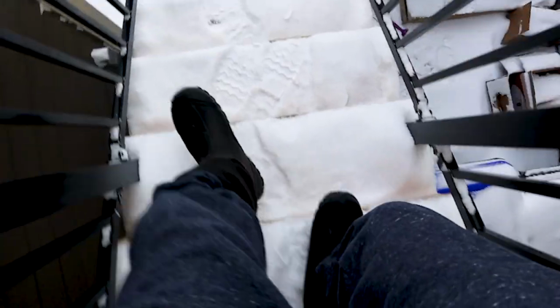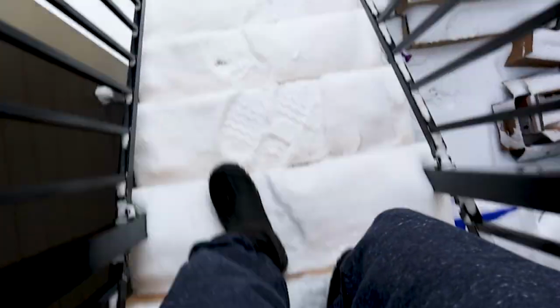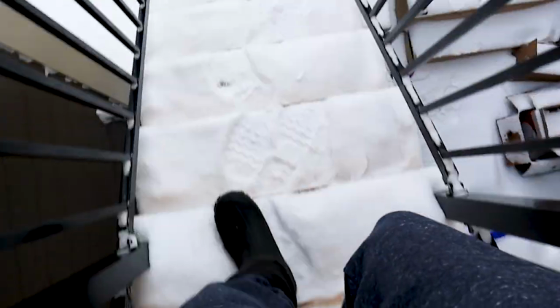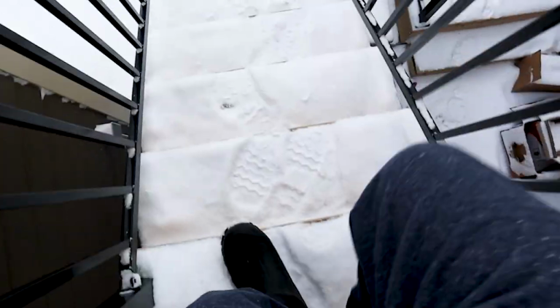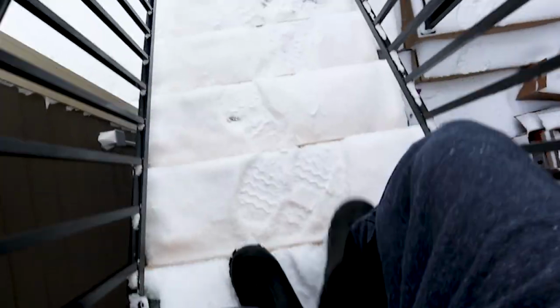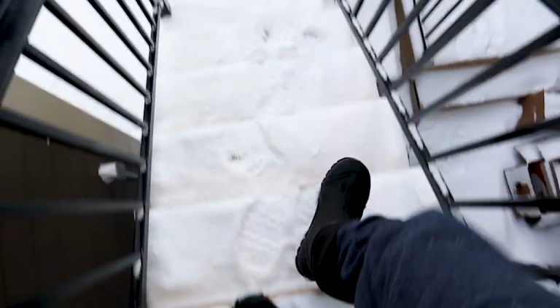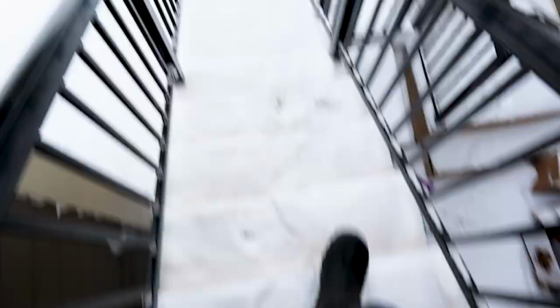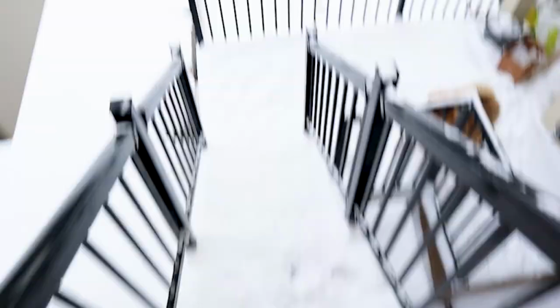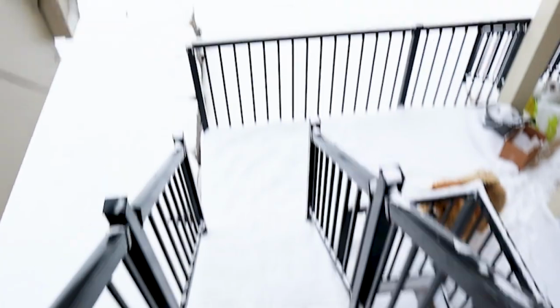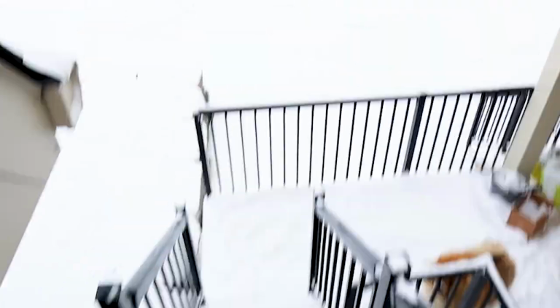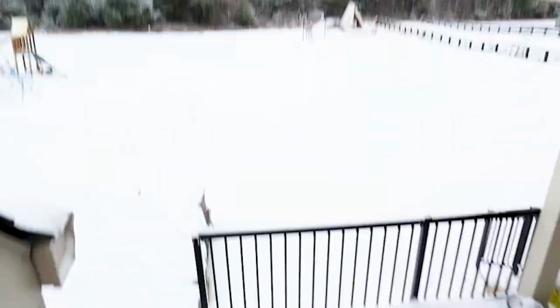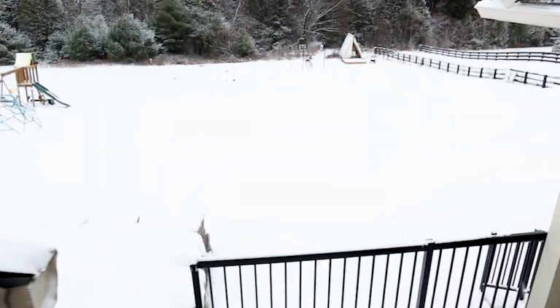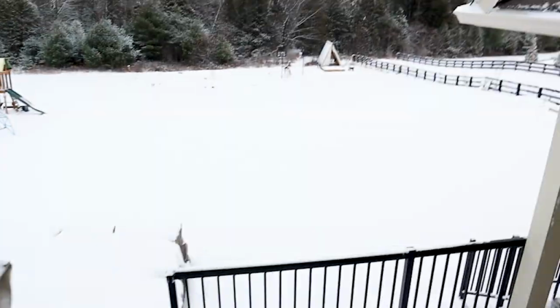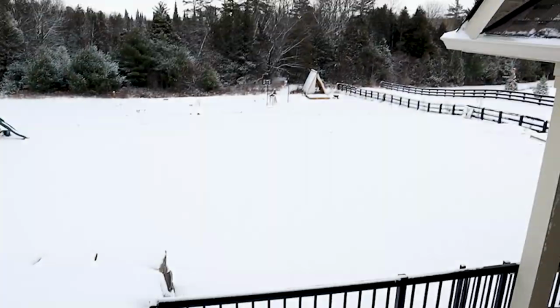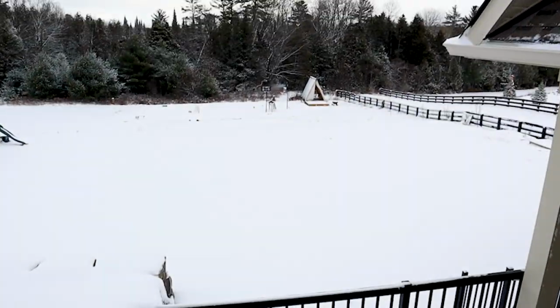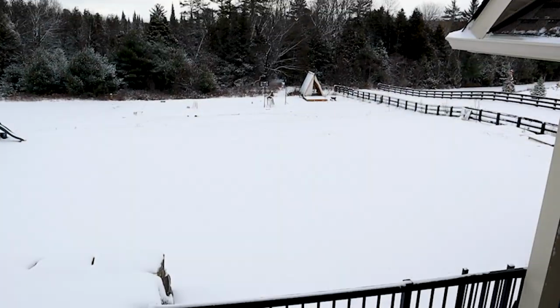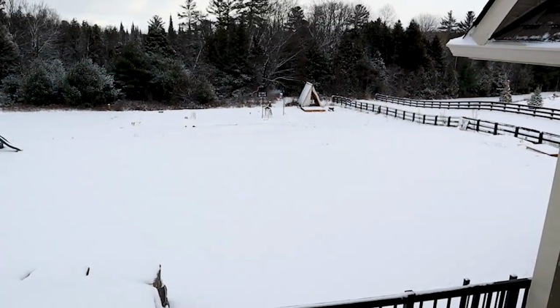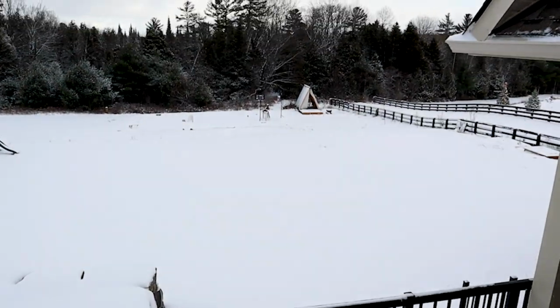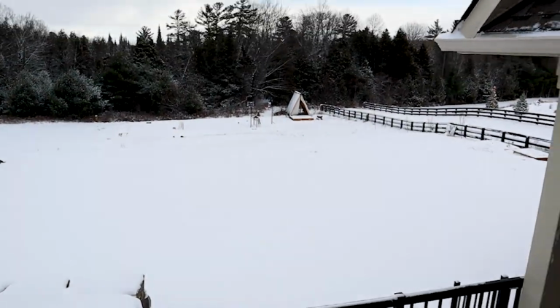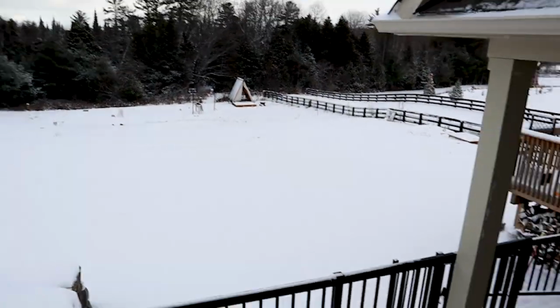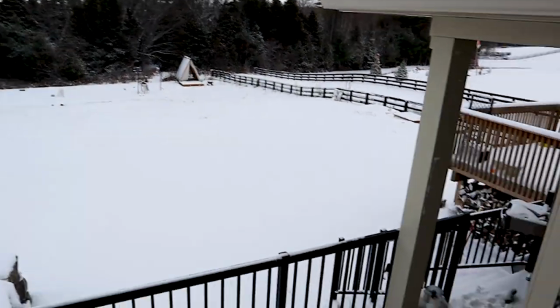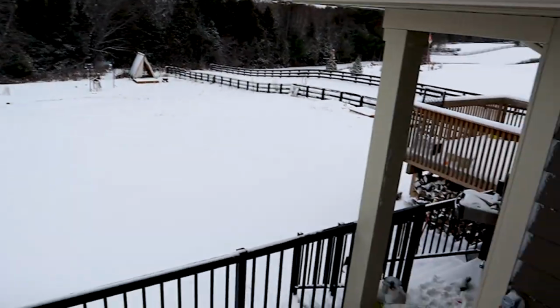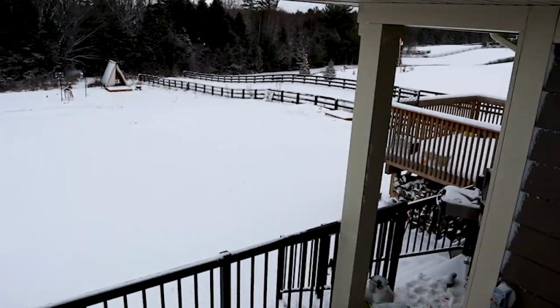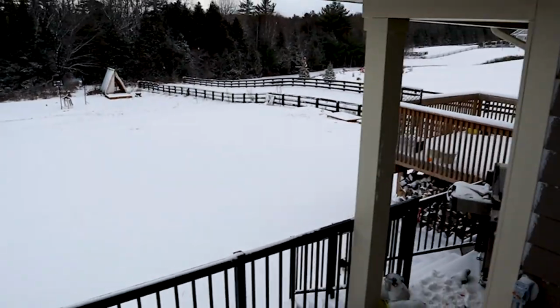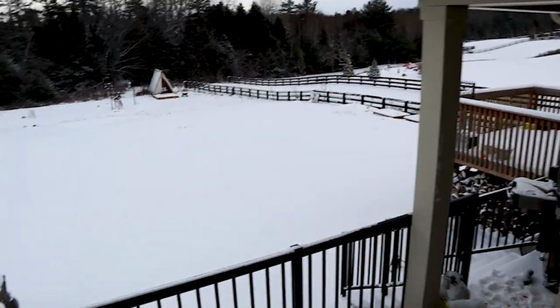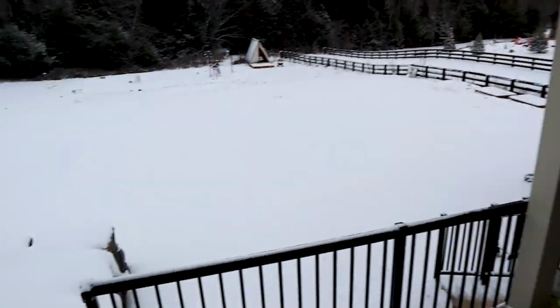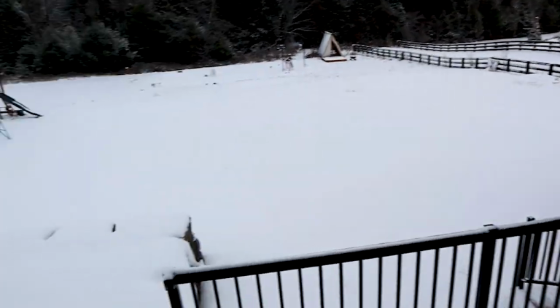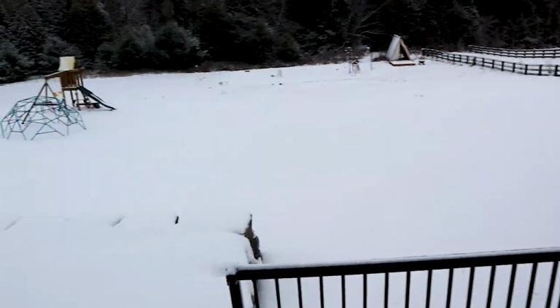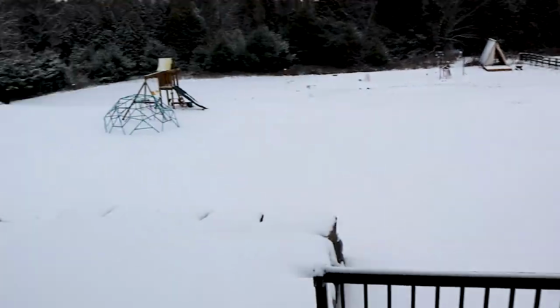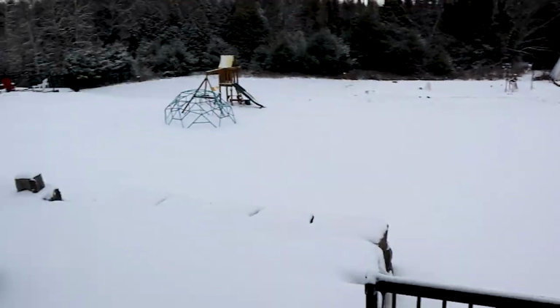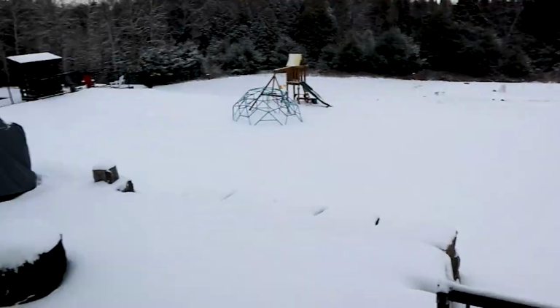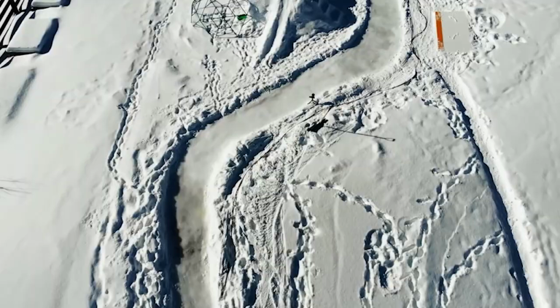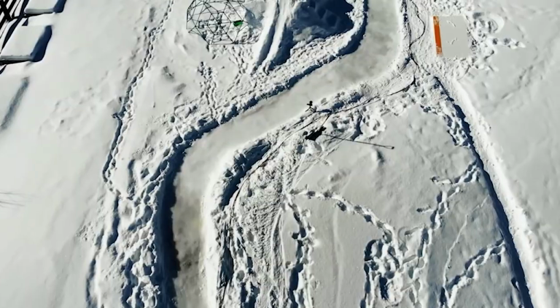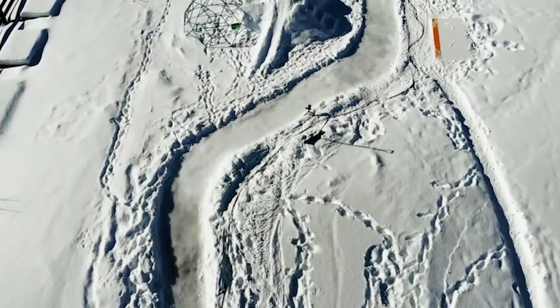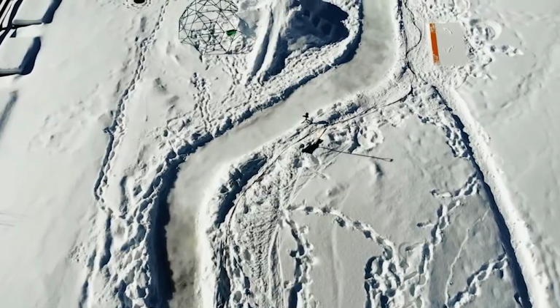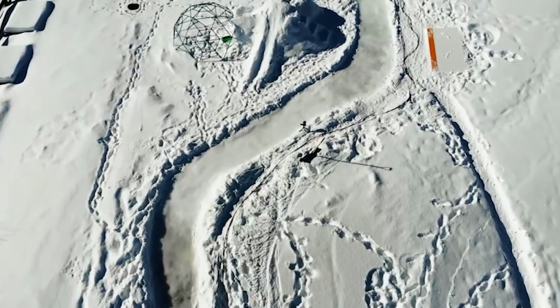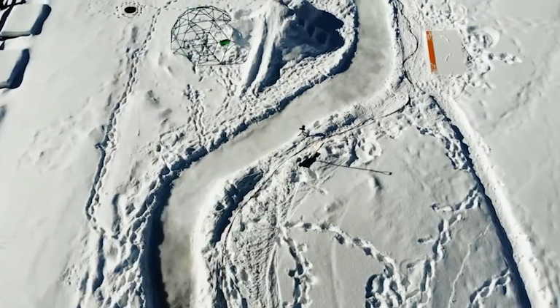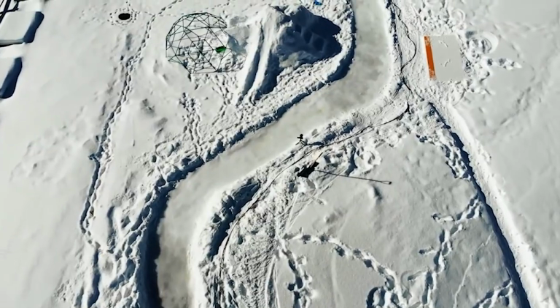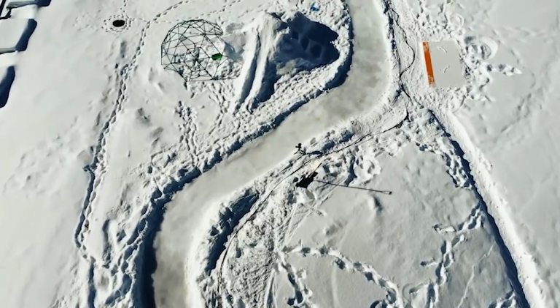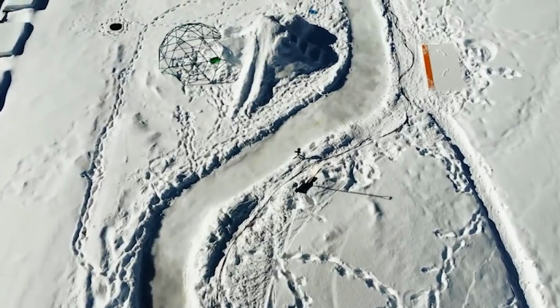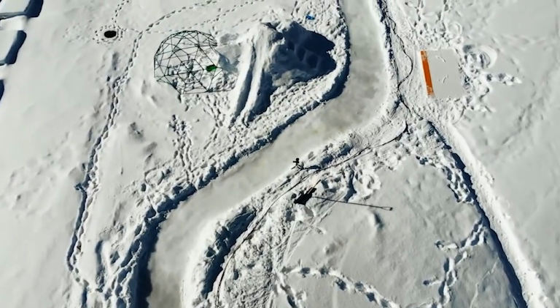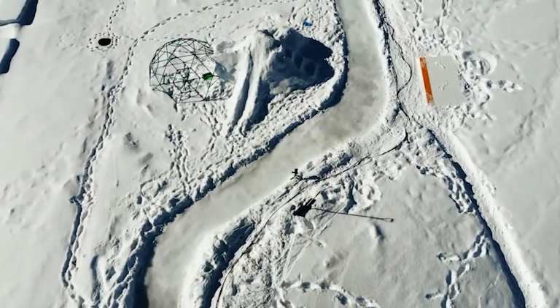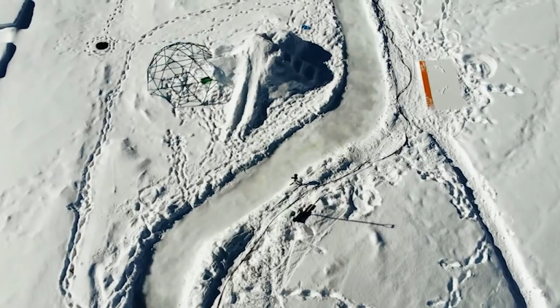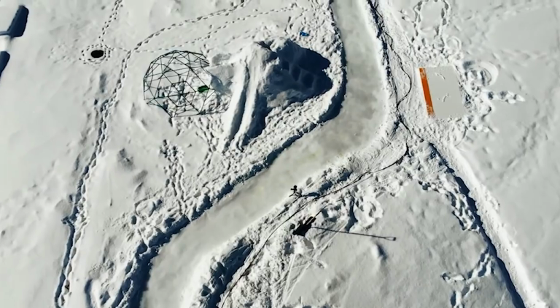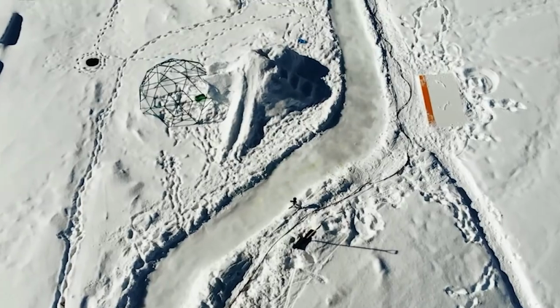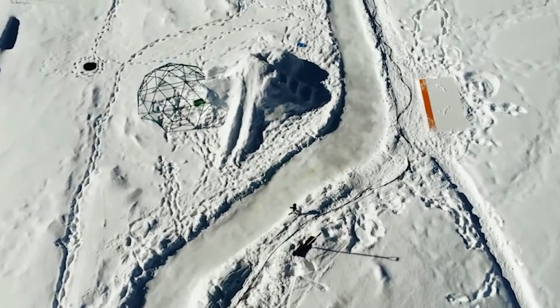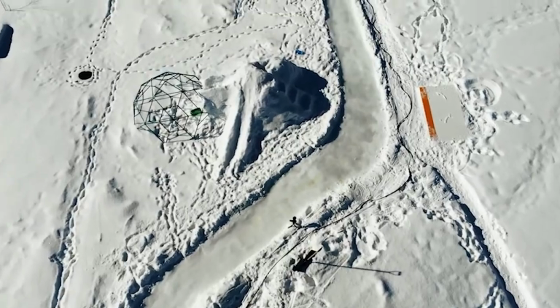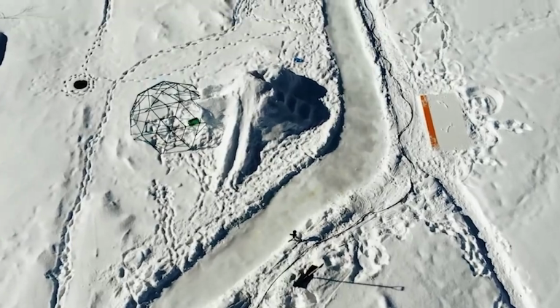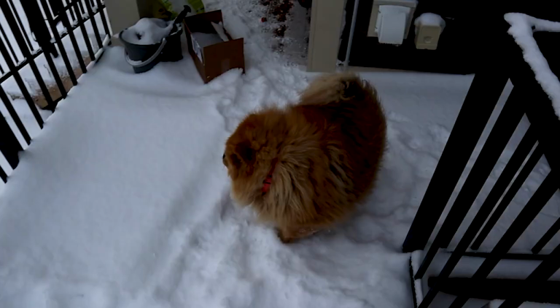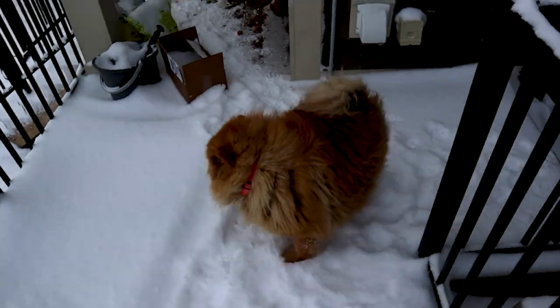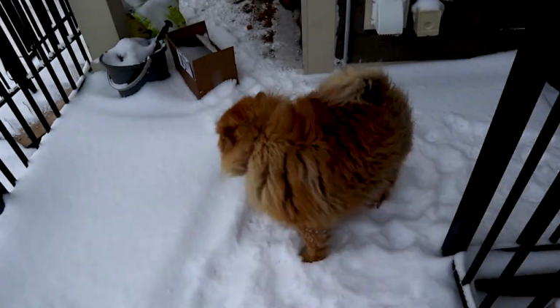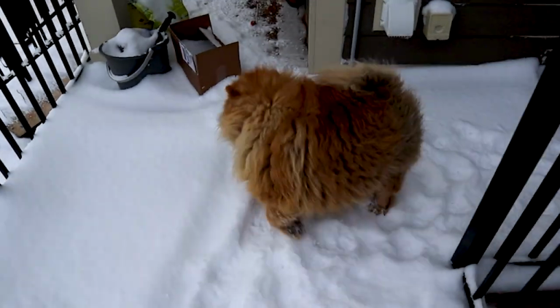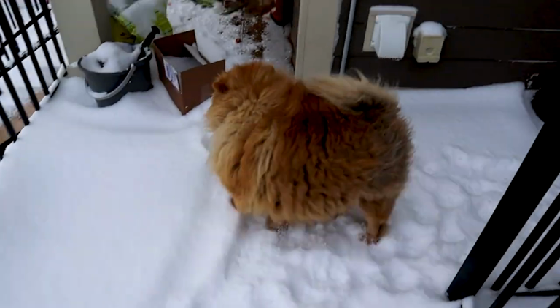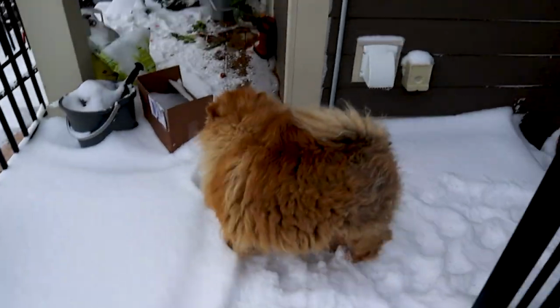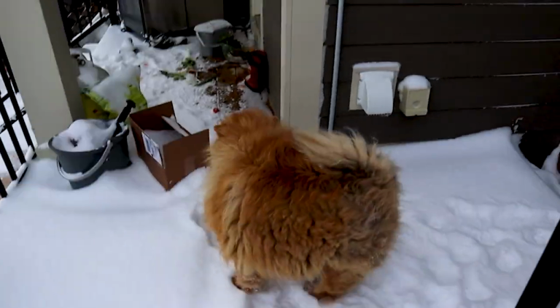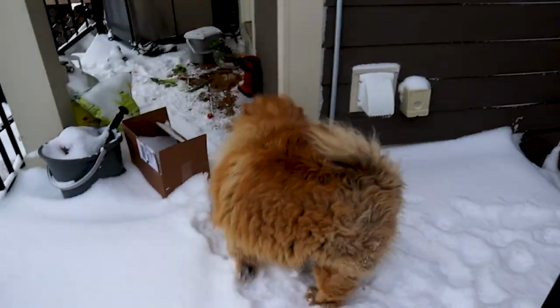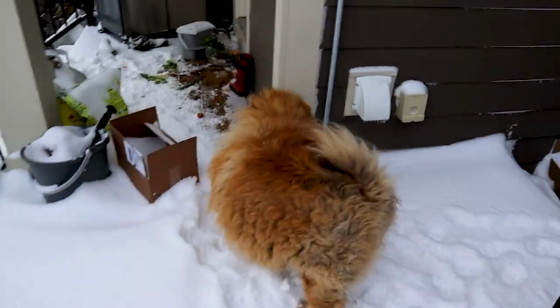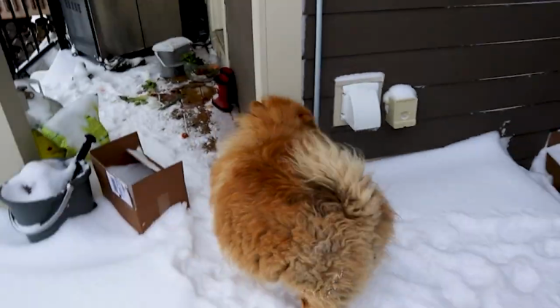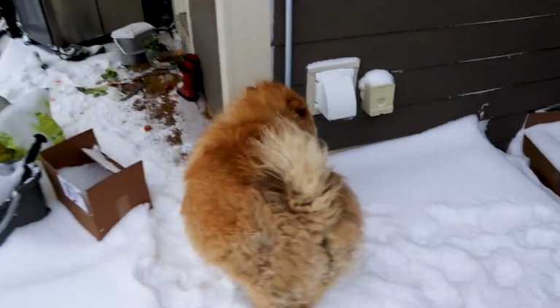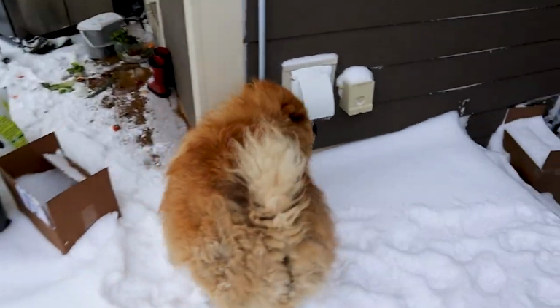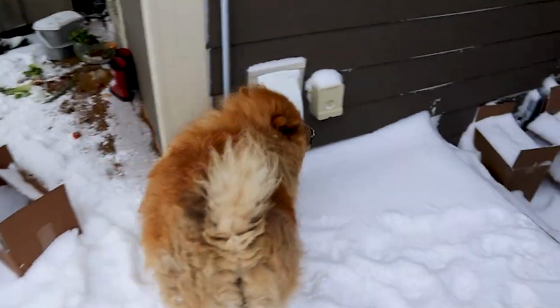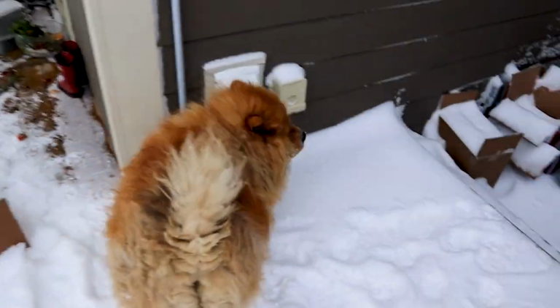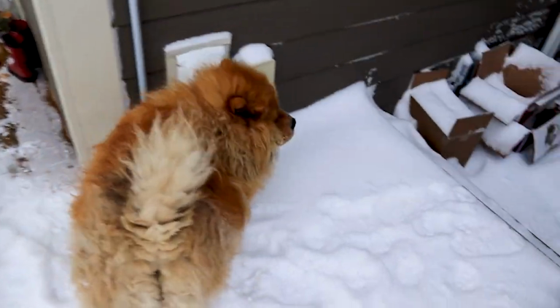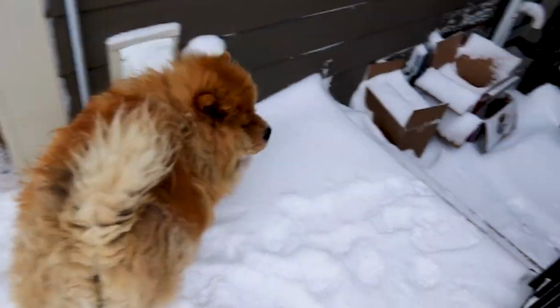Oh yeah, definitely time to start planning the new skating trail. We're going bigger and better, right Luna?